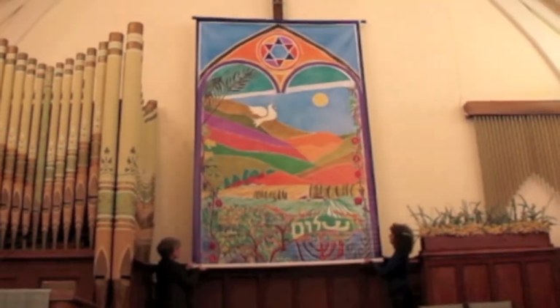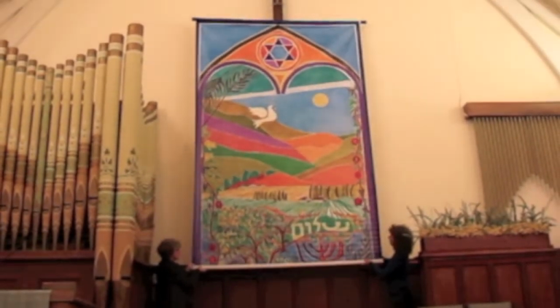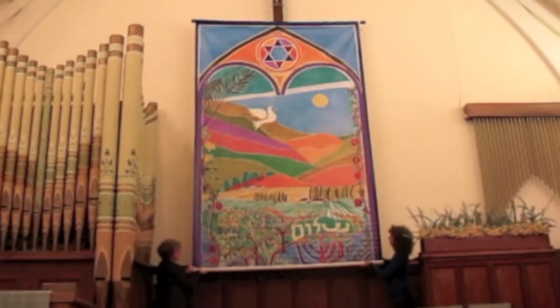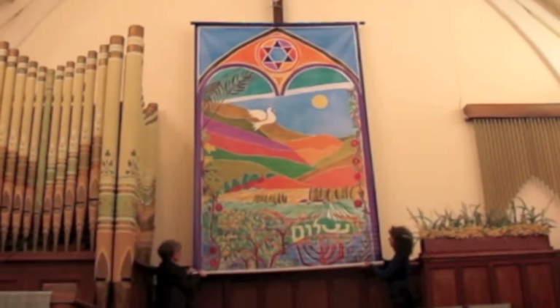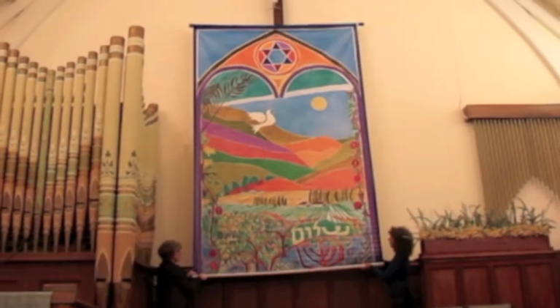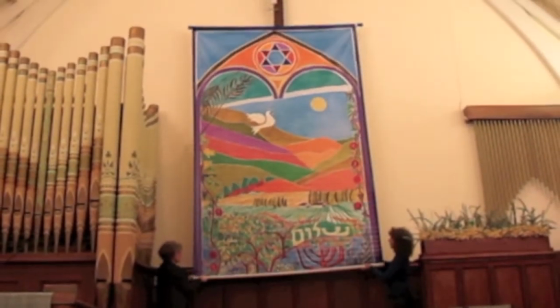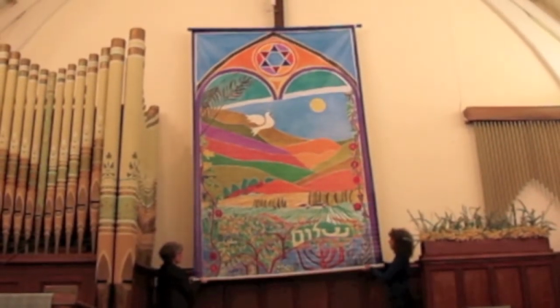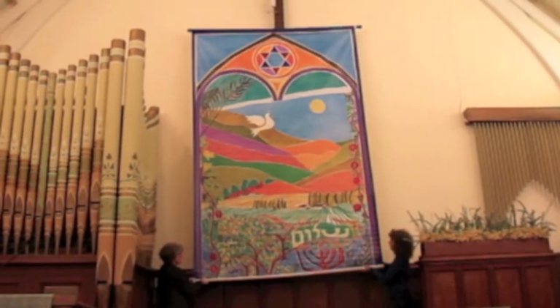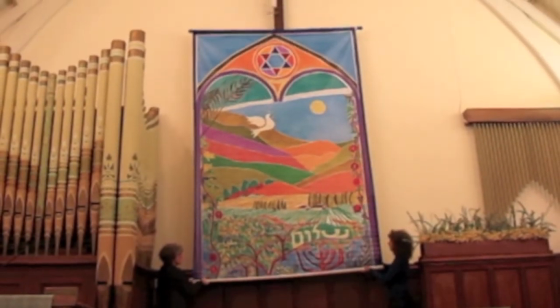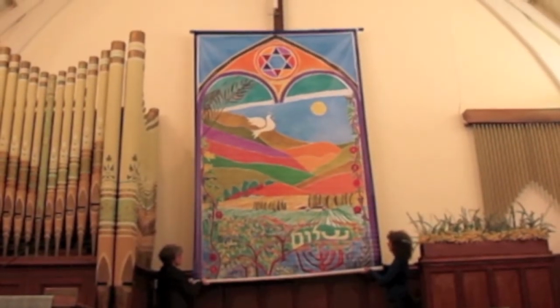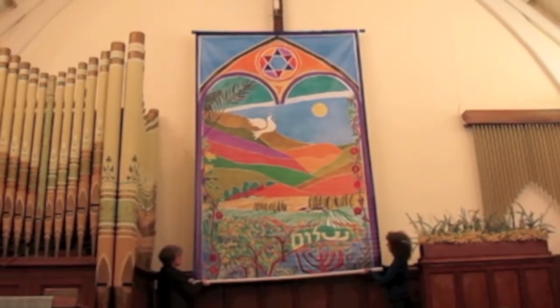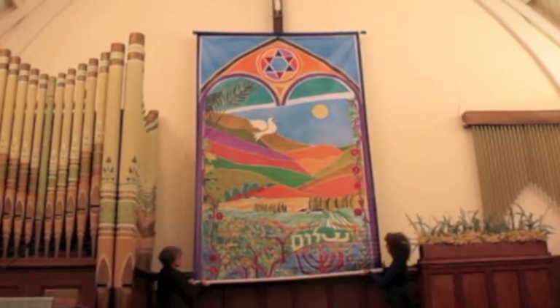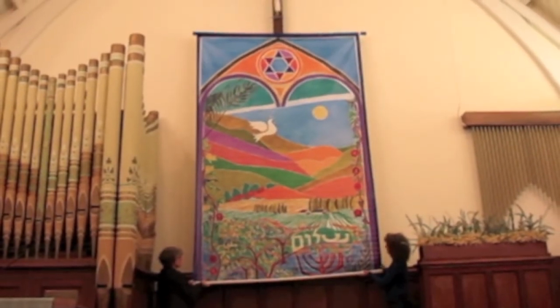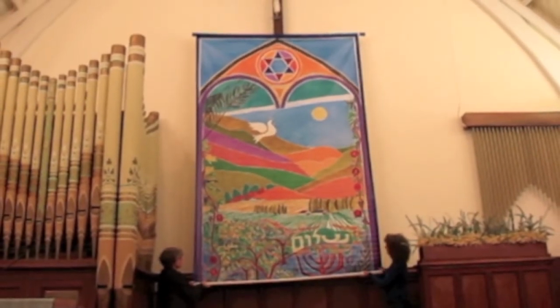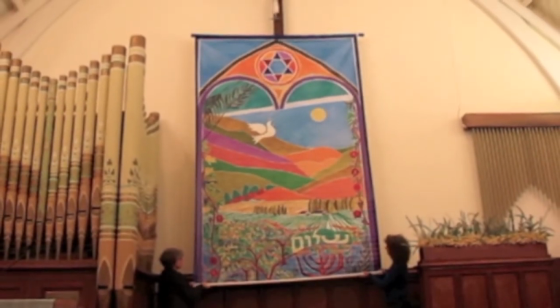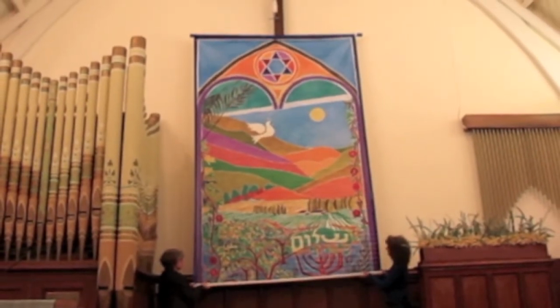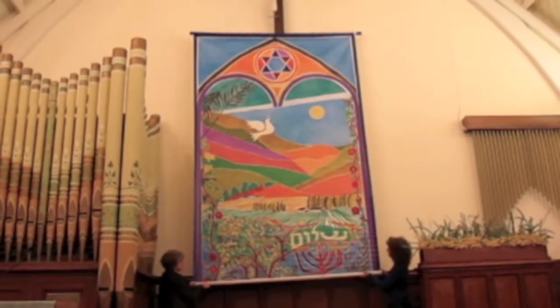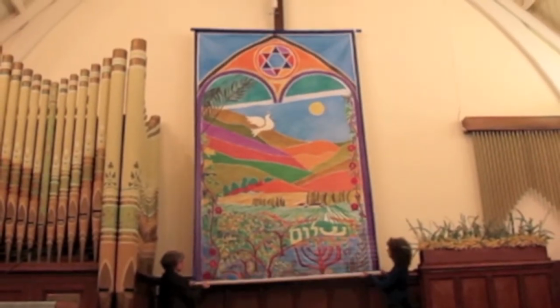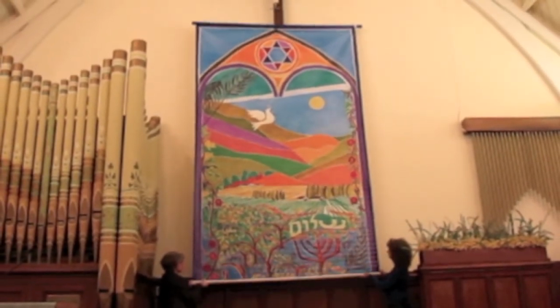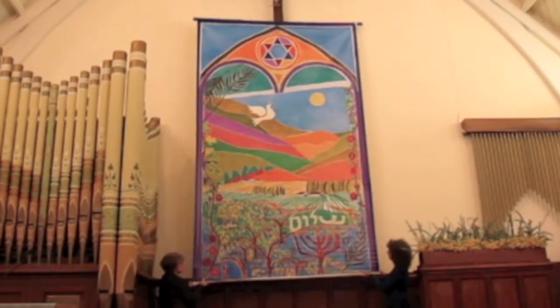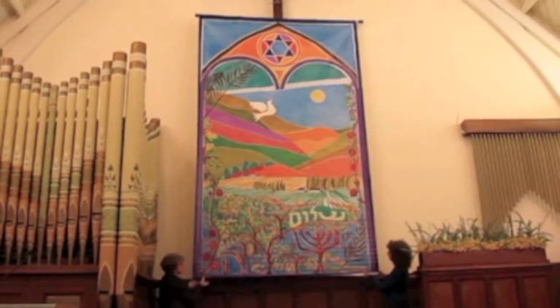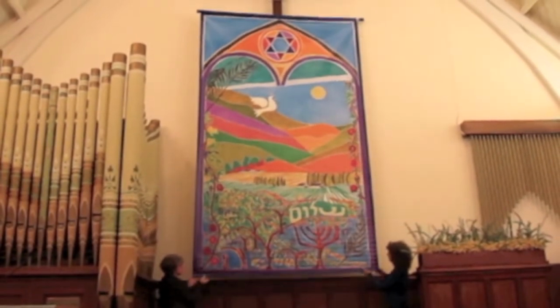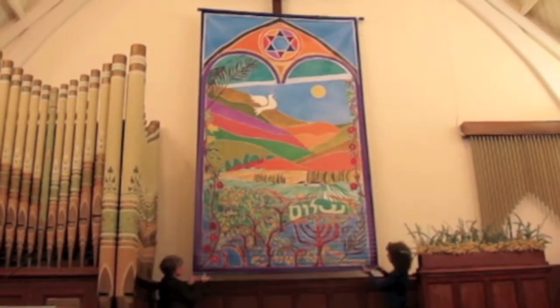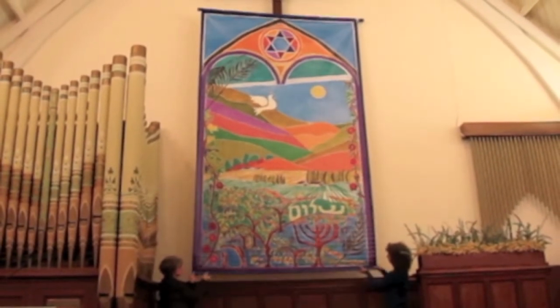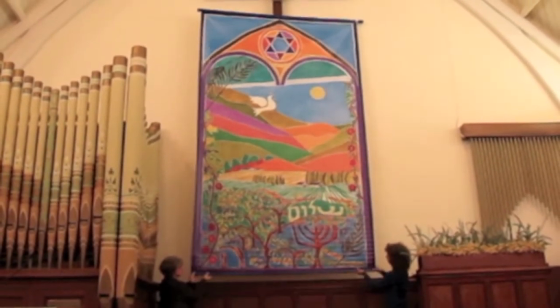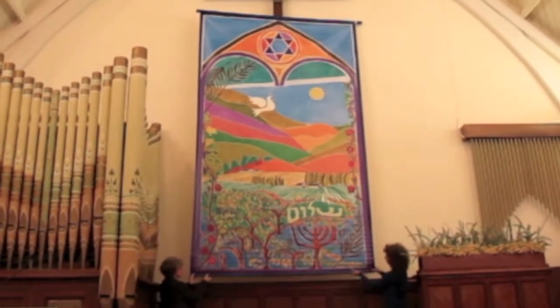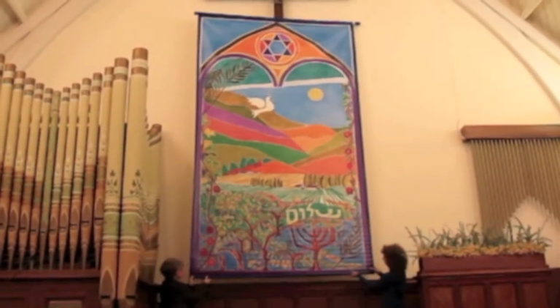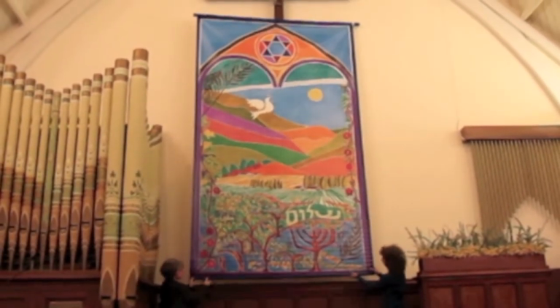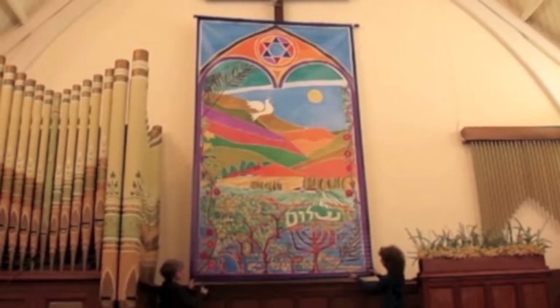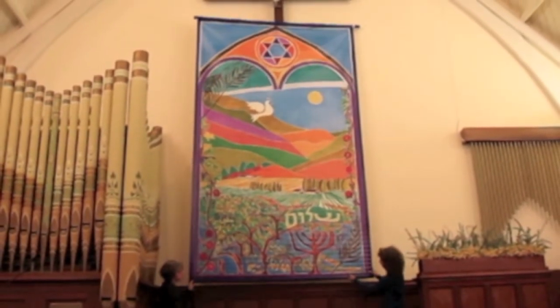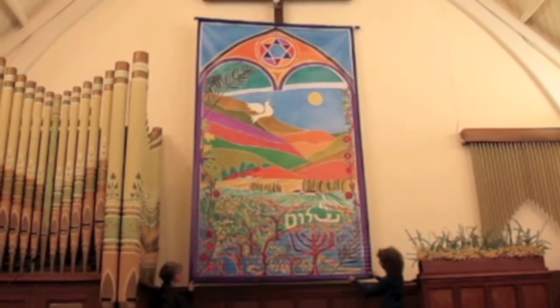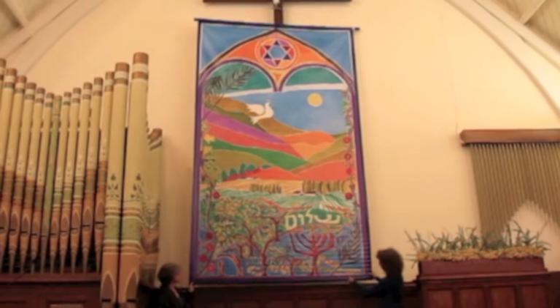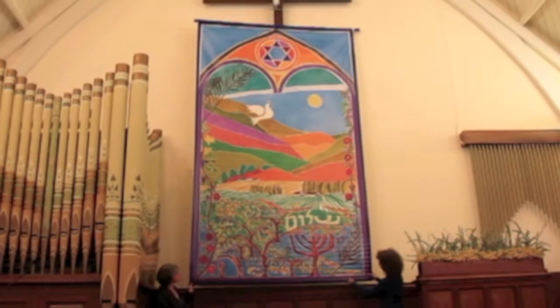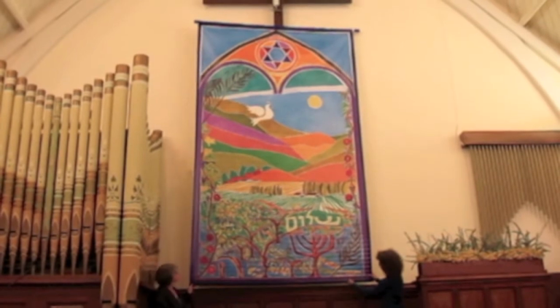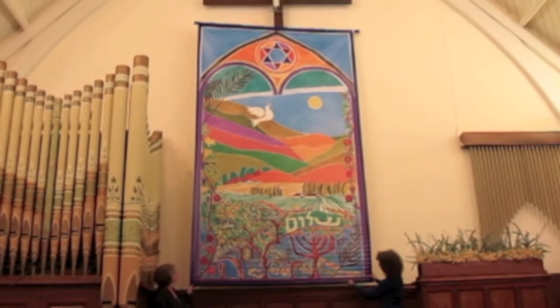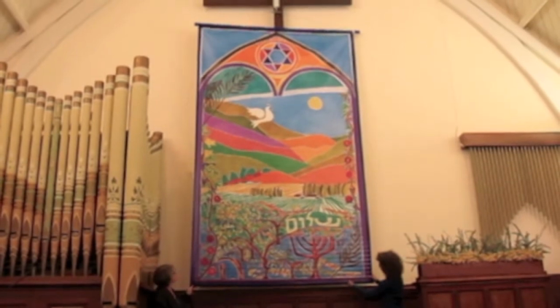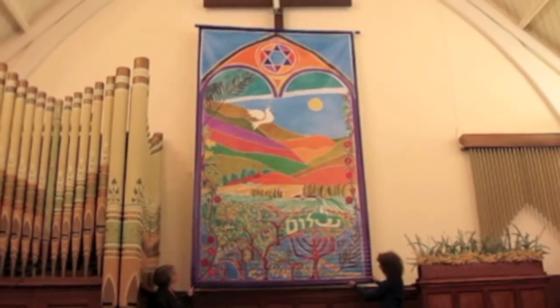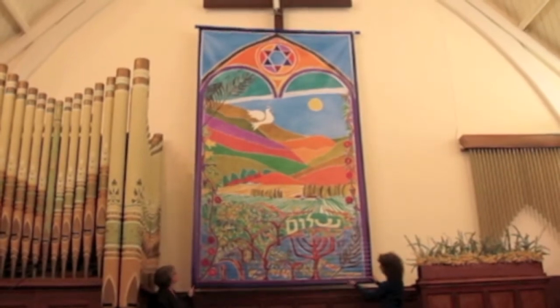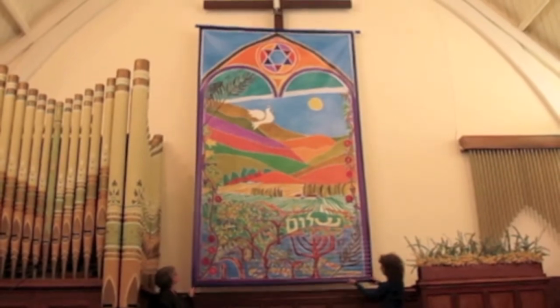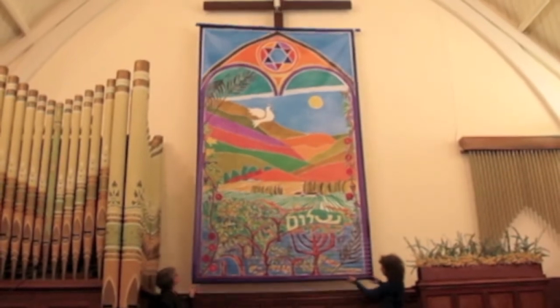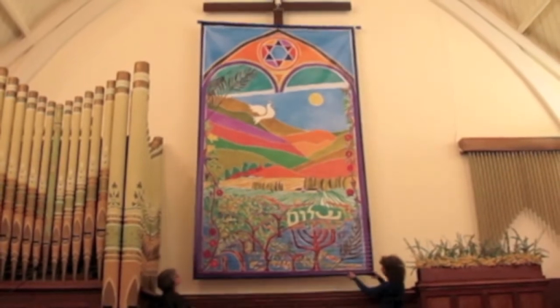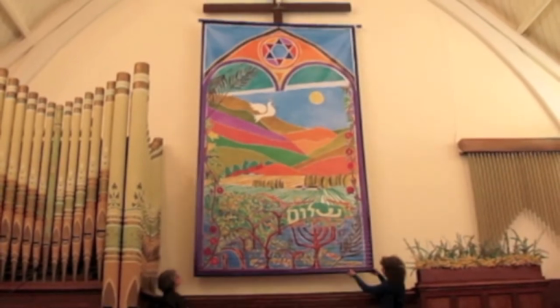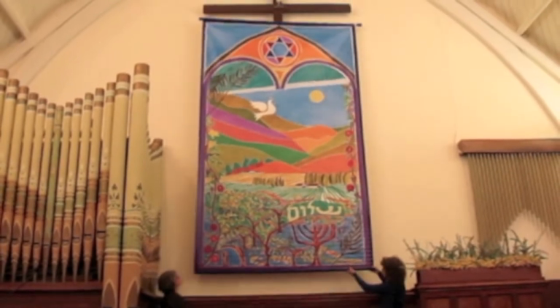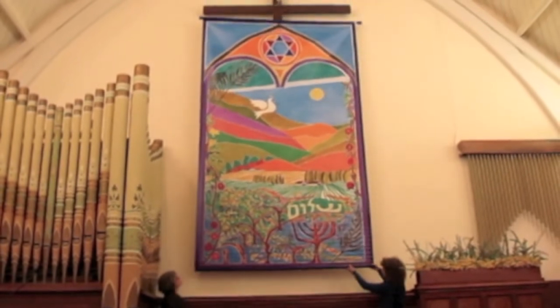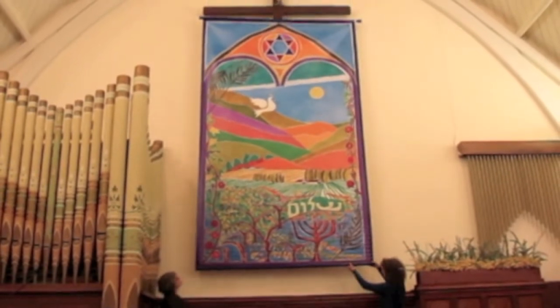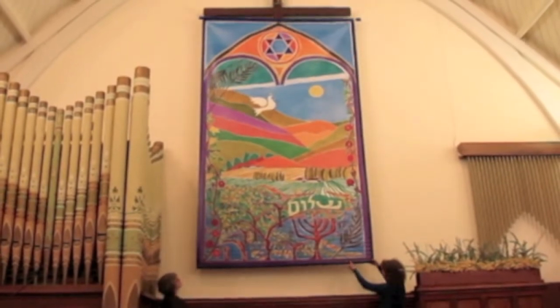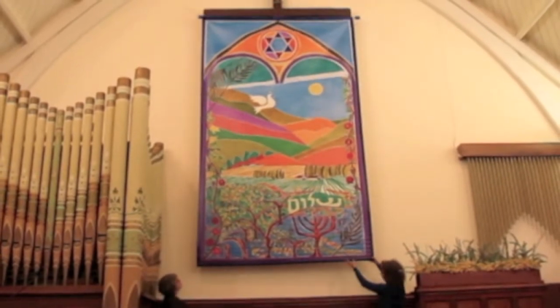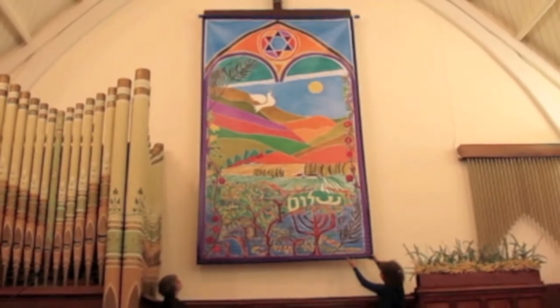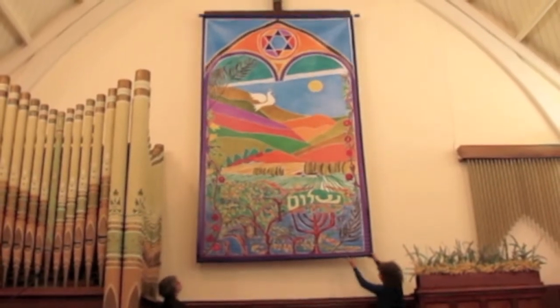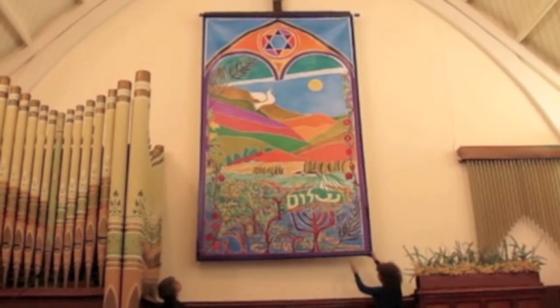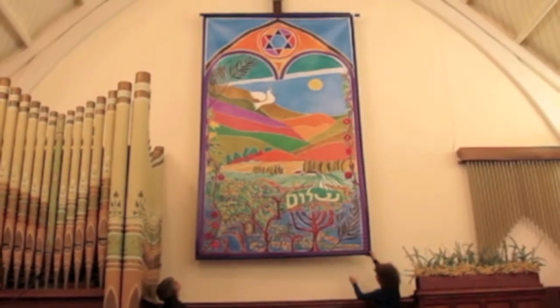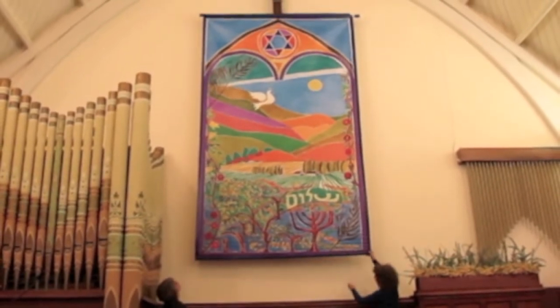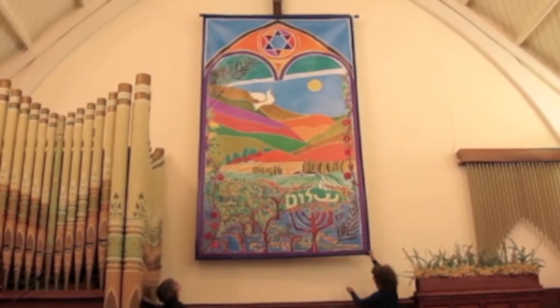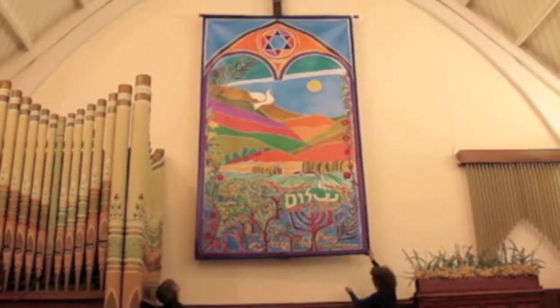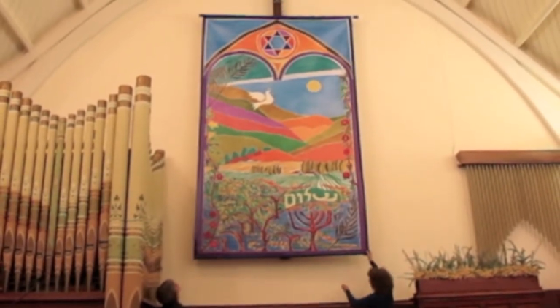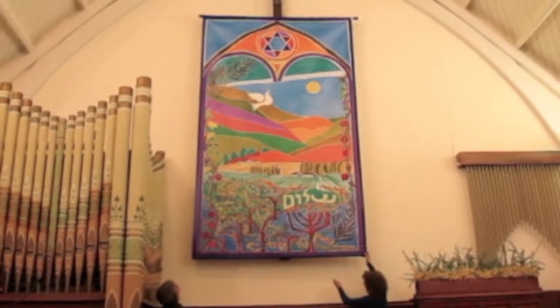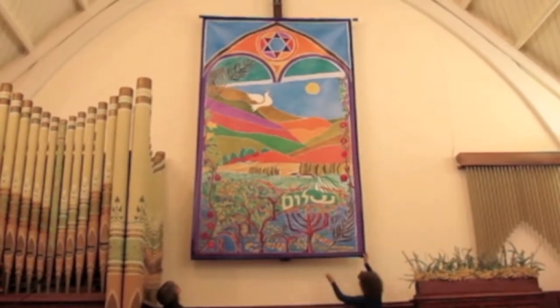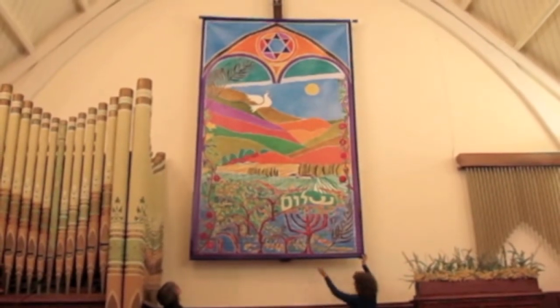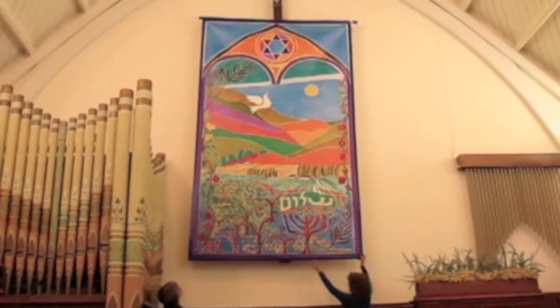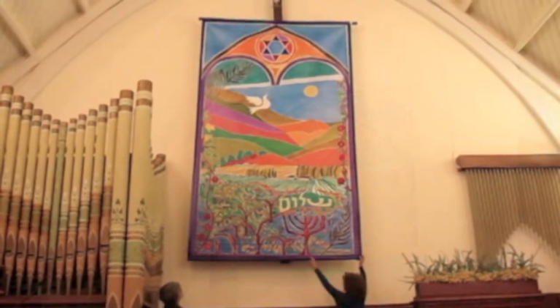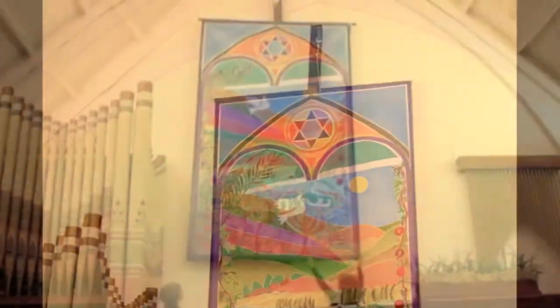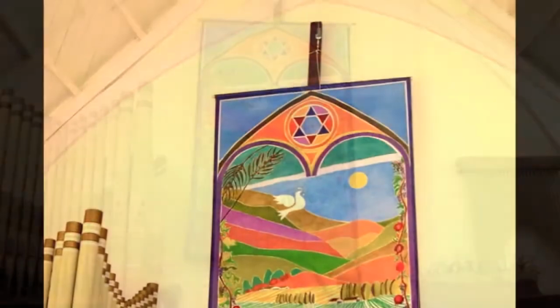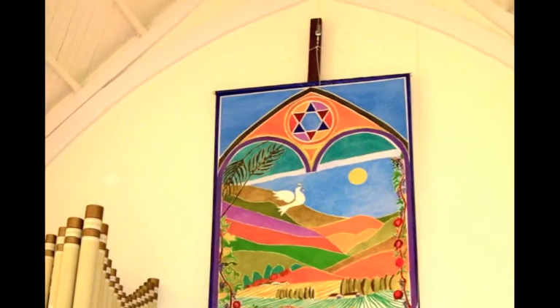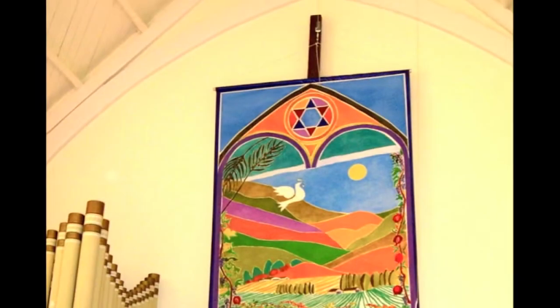It just makes us feel — it gives us kind of a new identity, actually, for our synagogue.